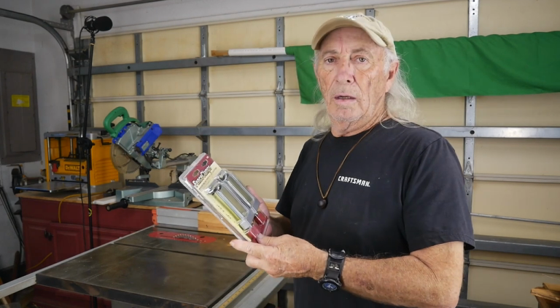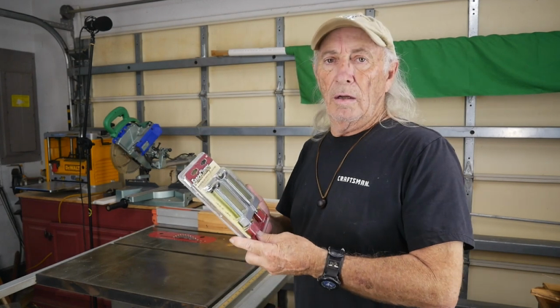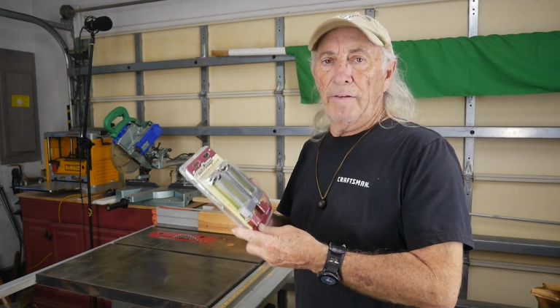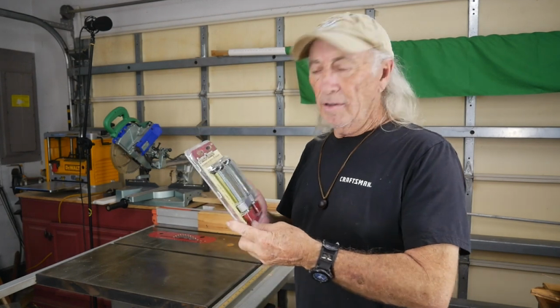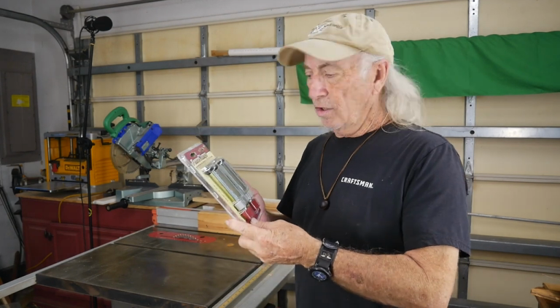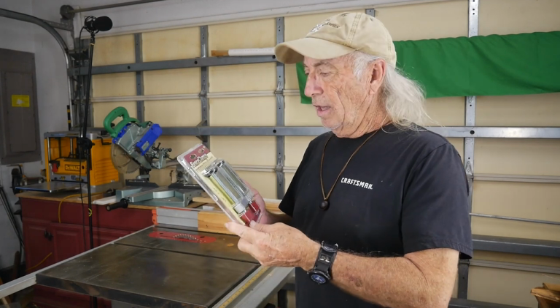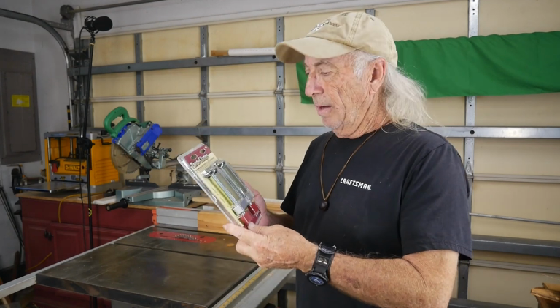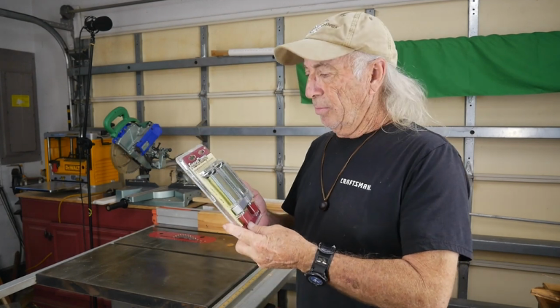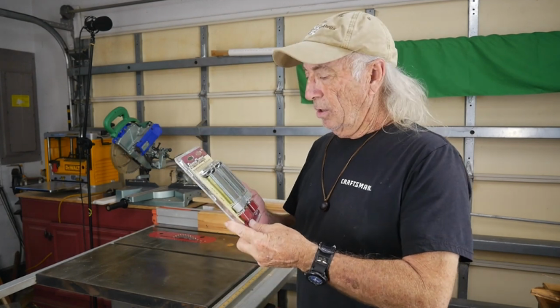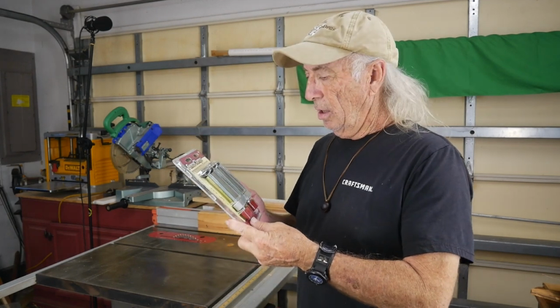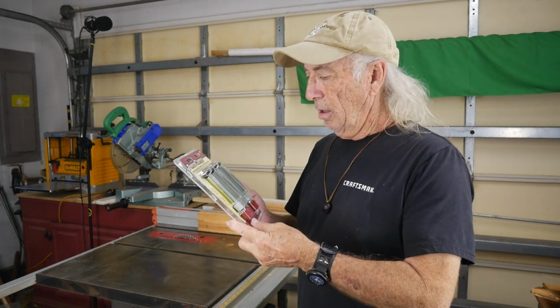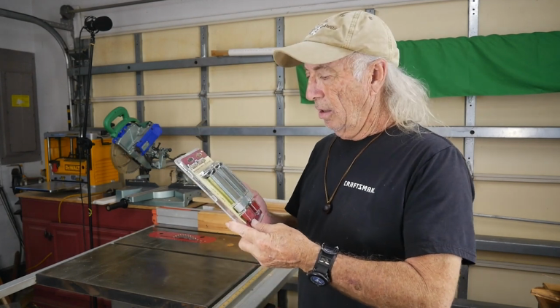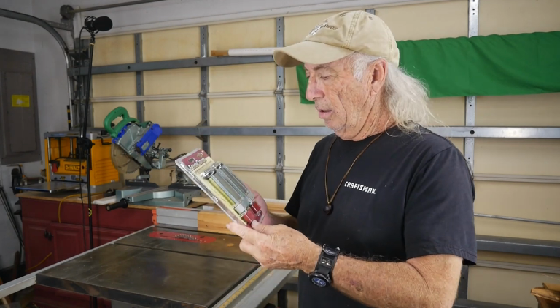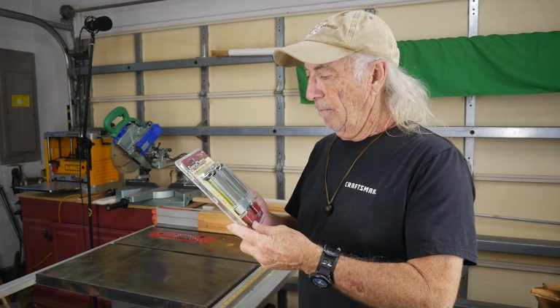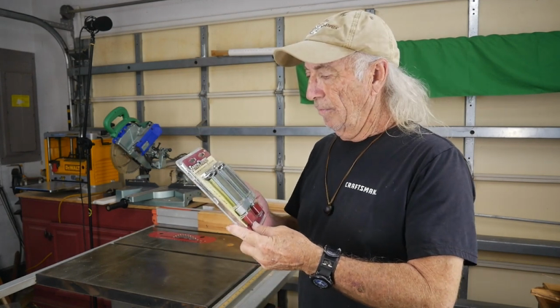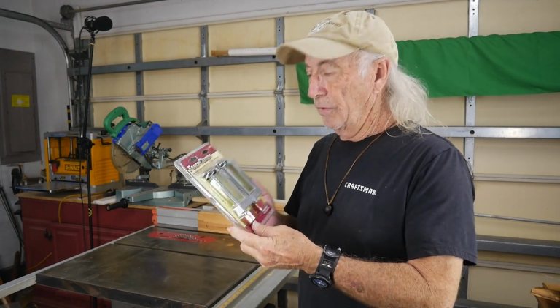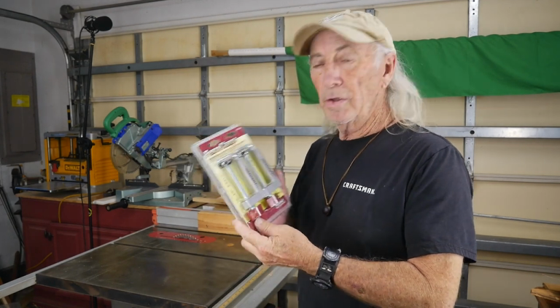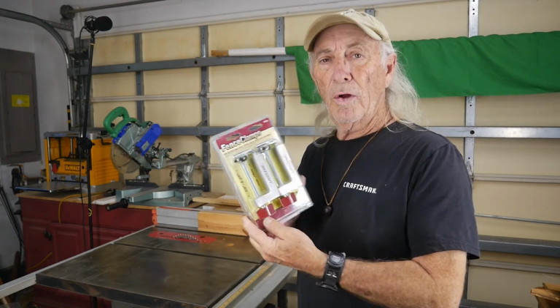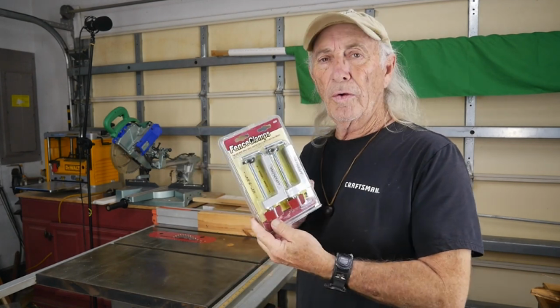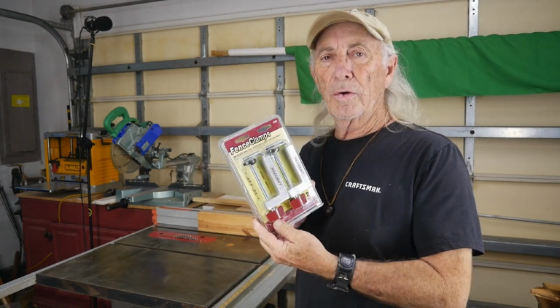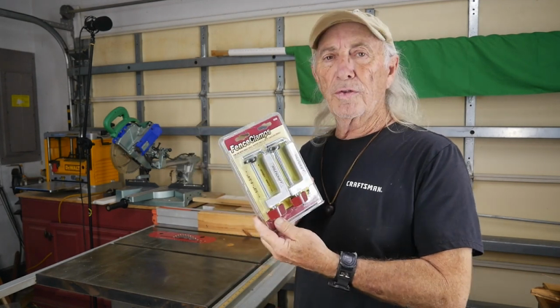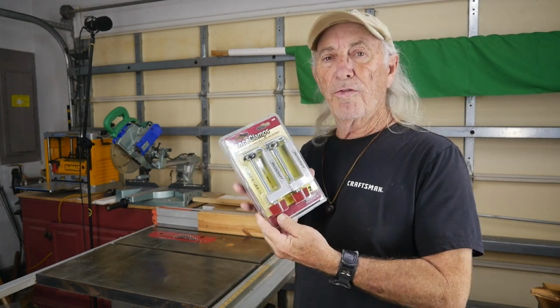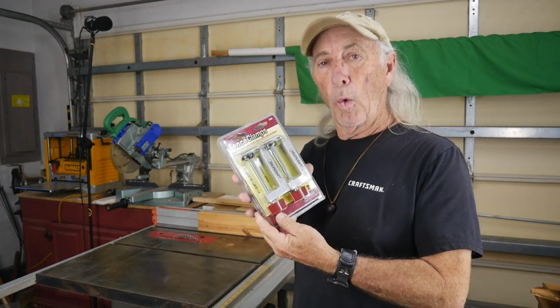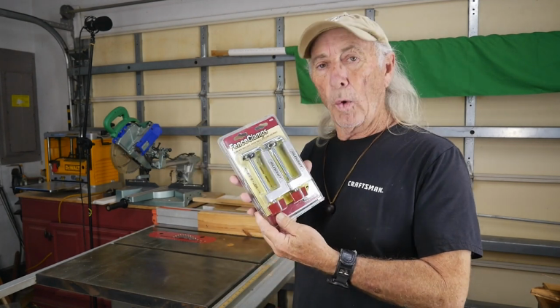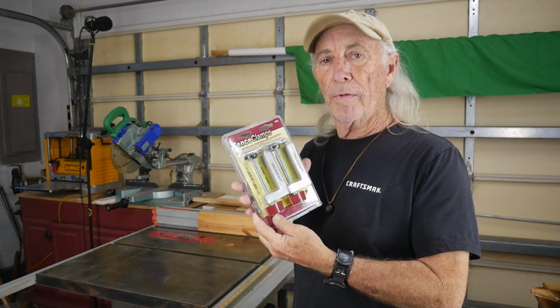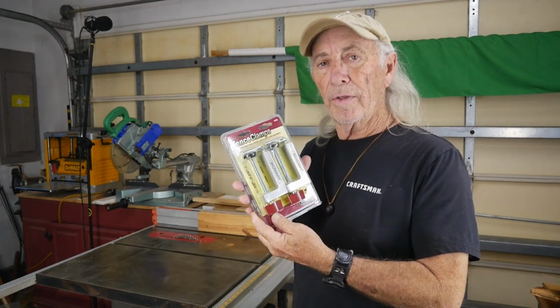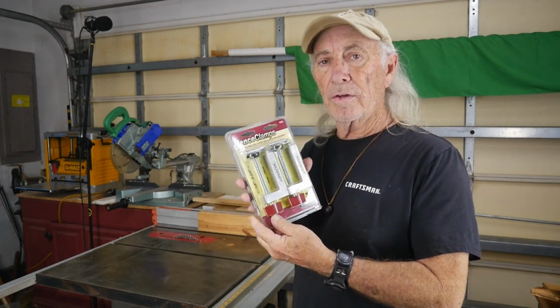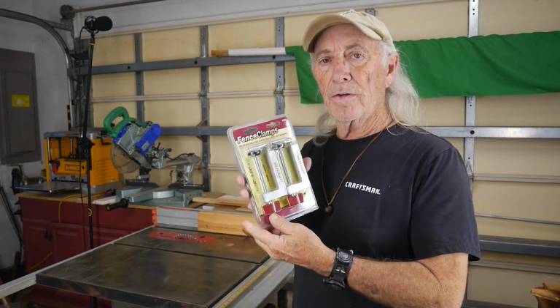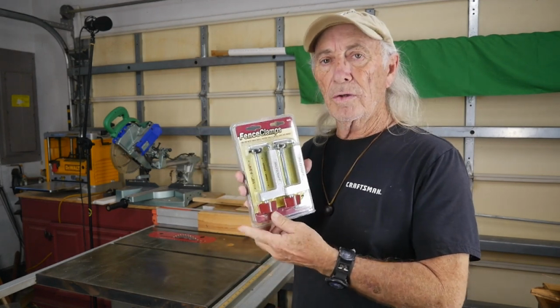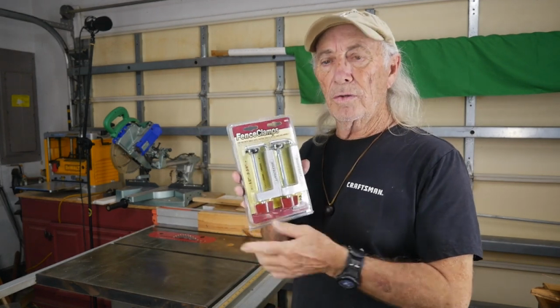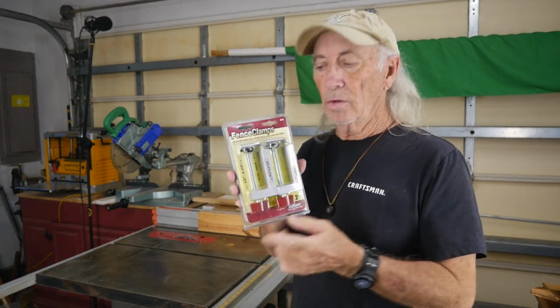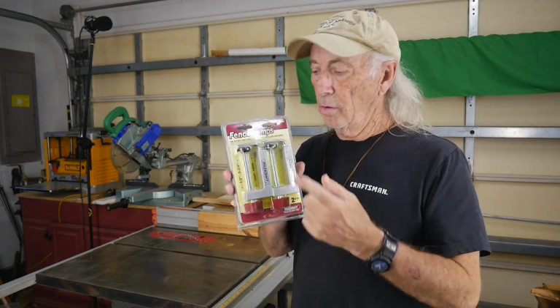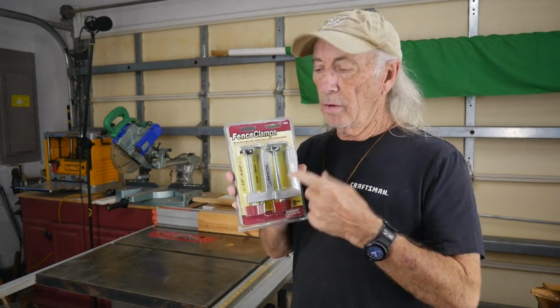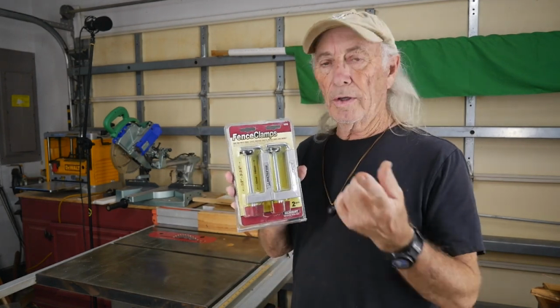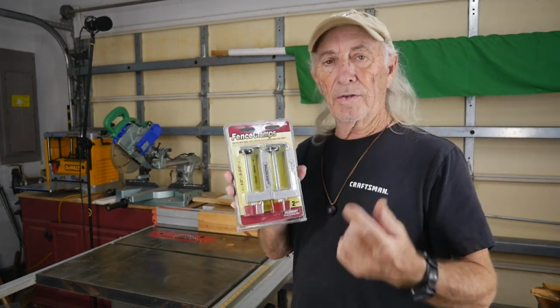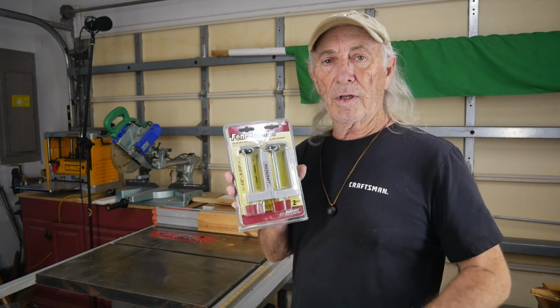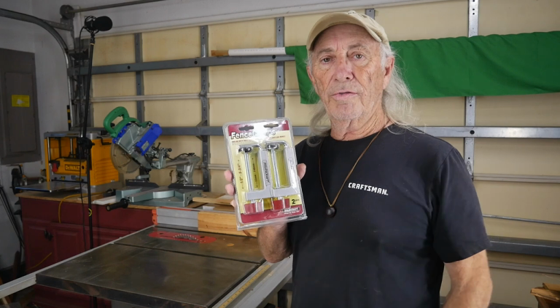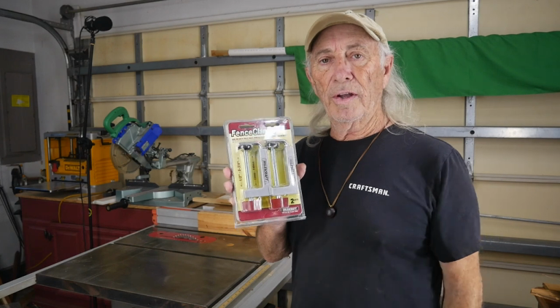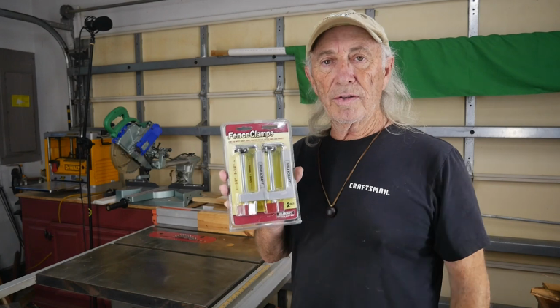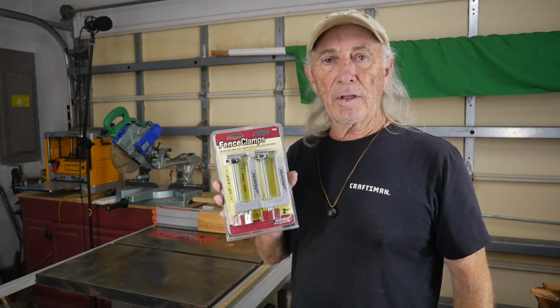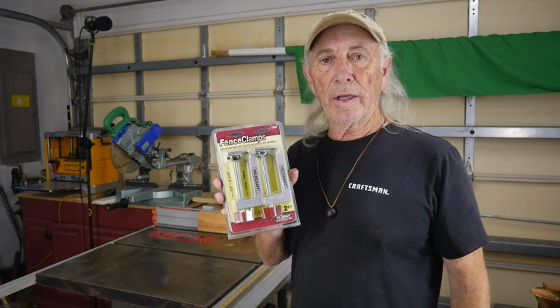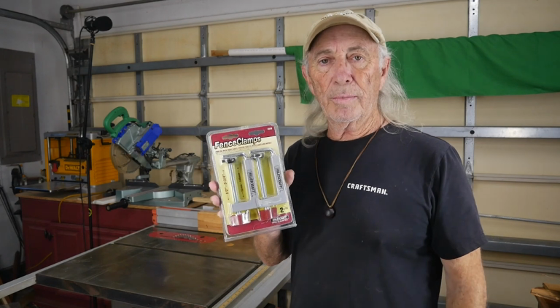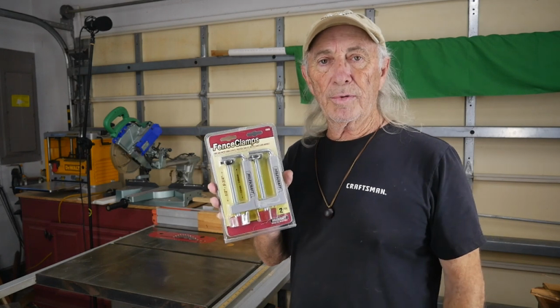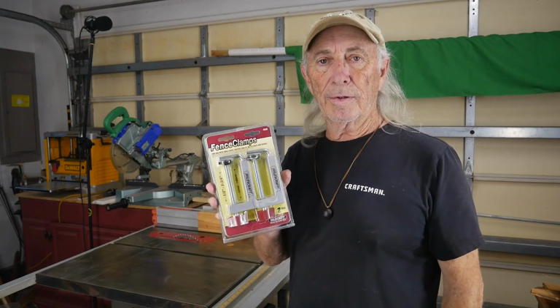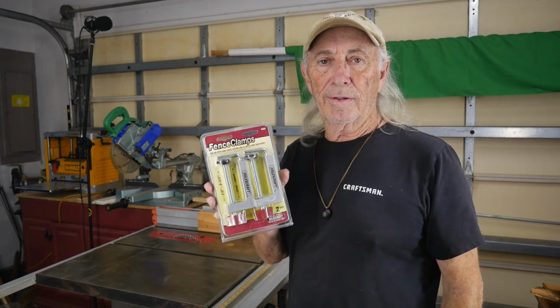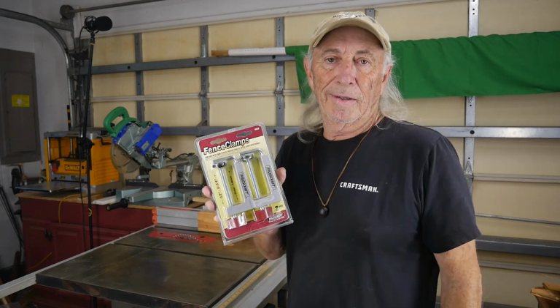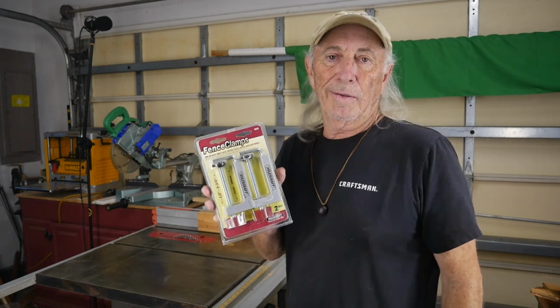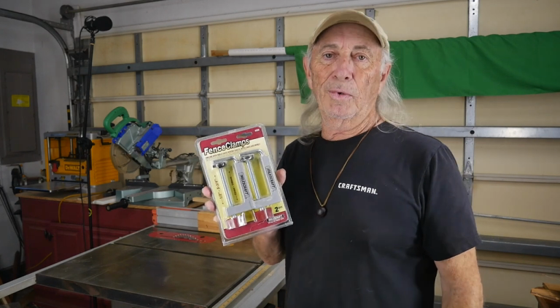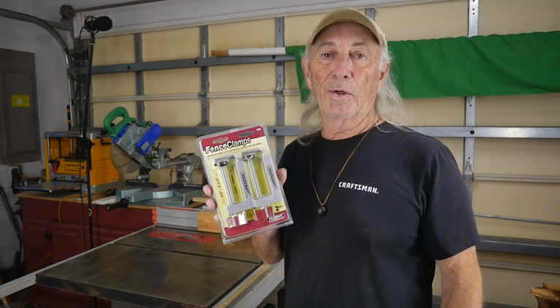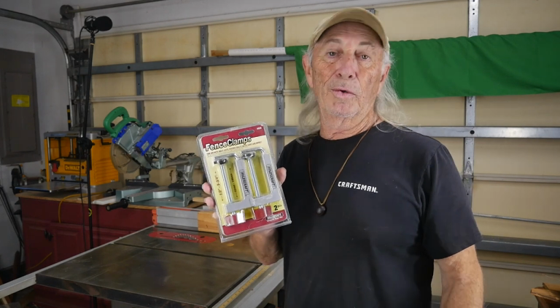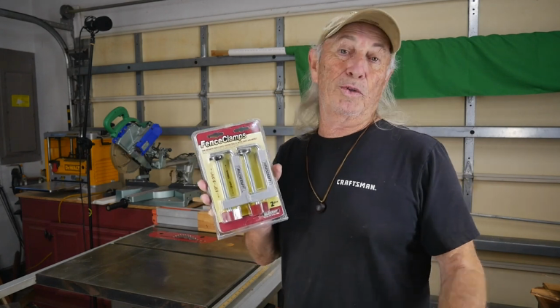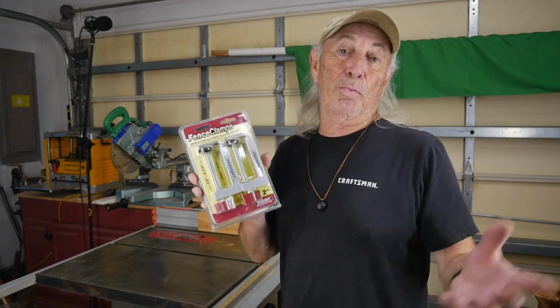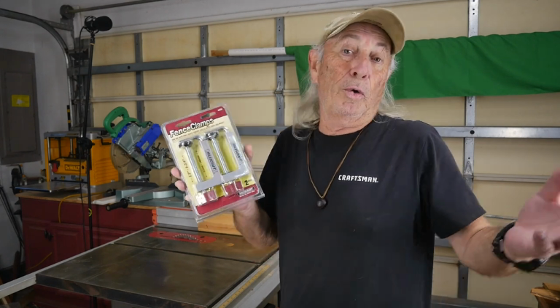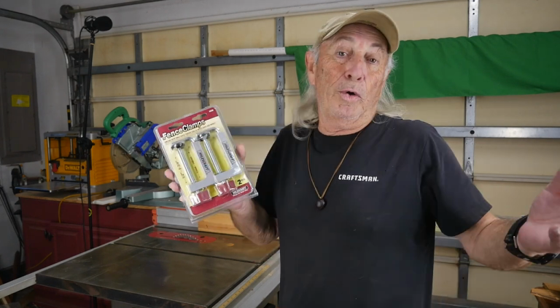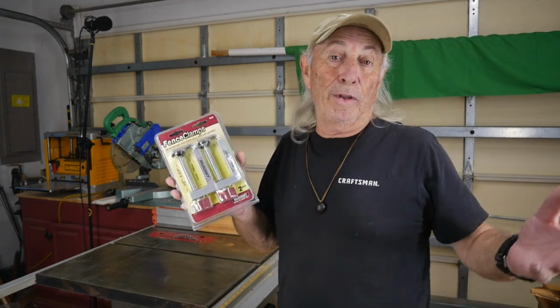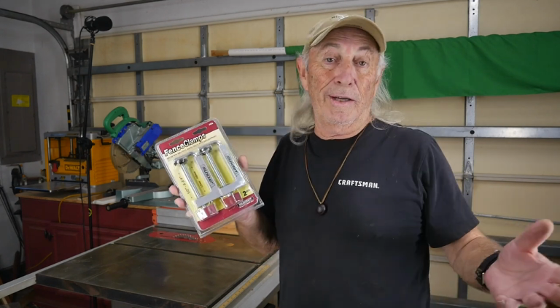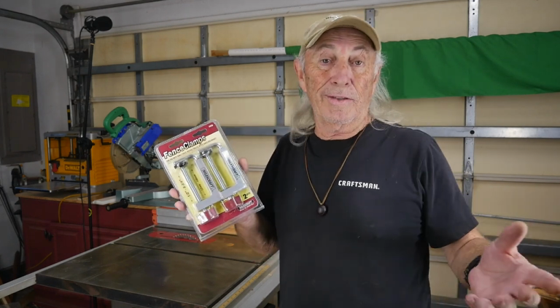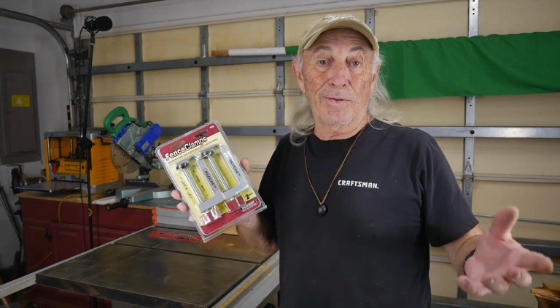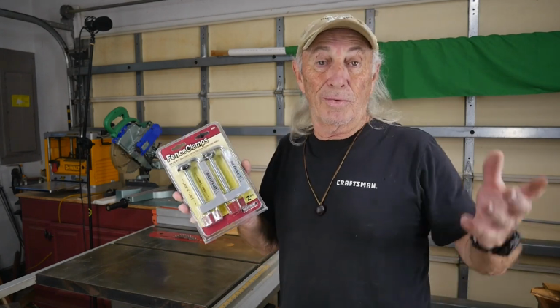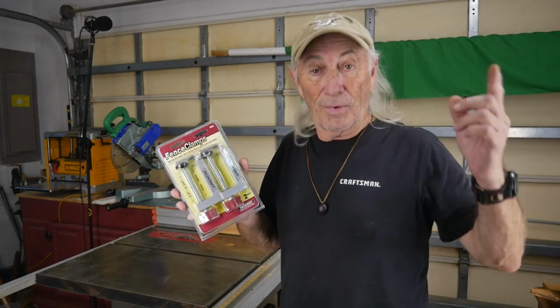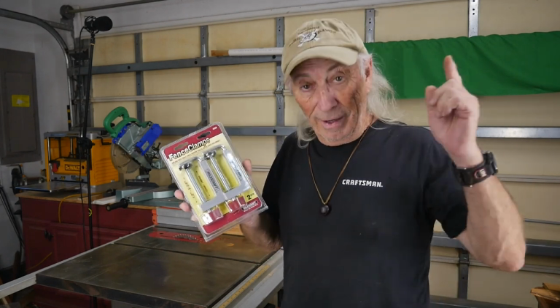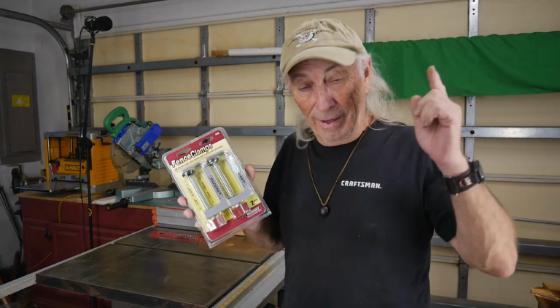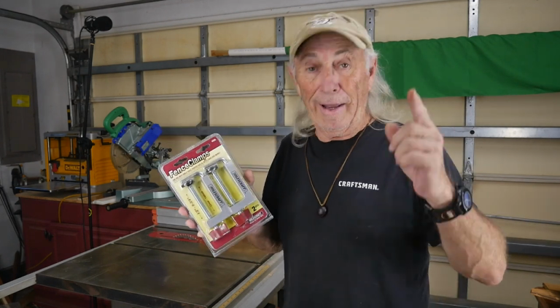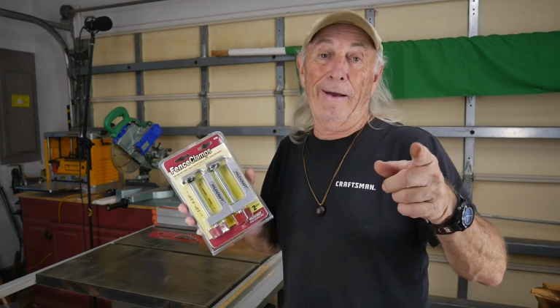Fence clamps. Did you know there are four things you can do with a set of fence clamps? We're going to explore that right now.